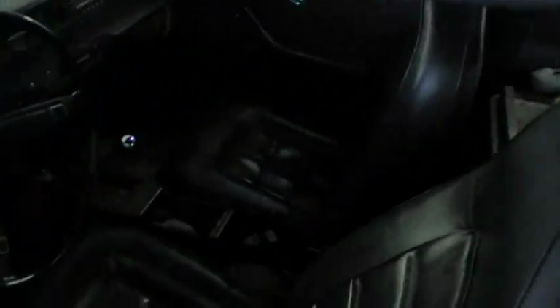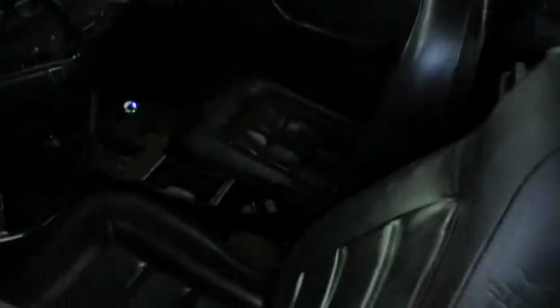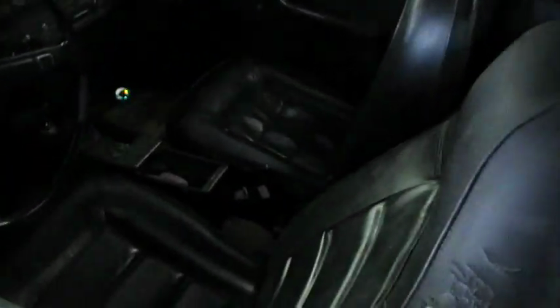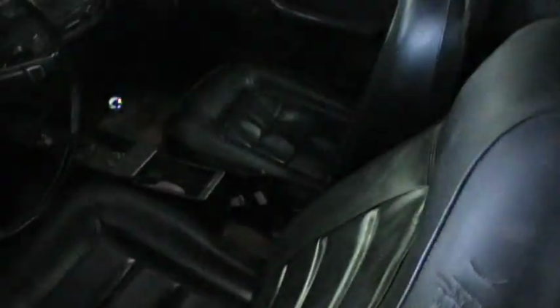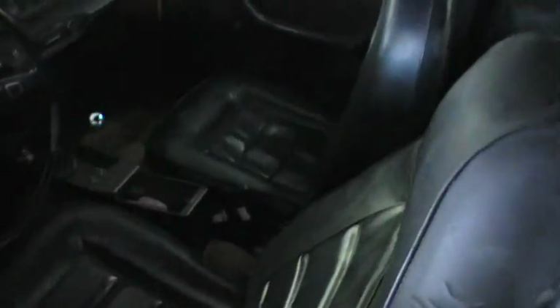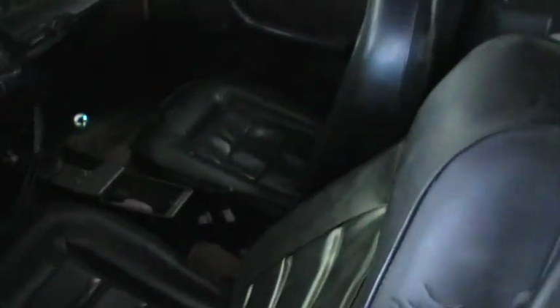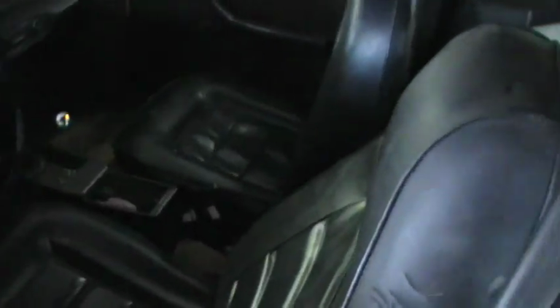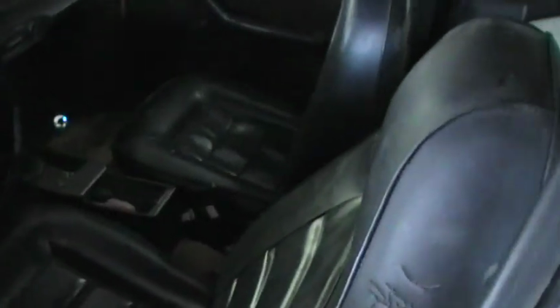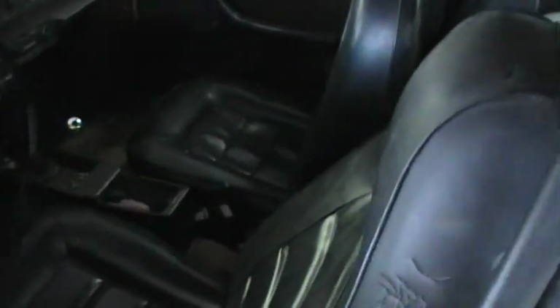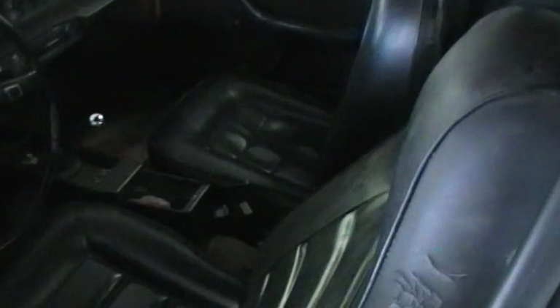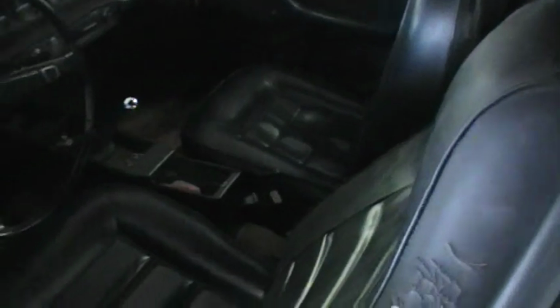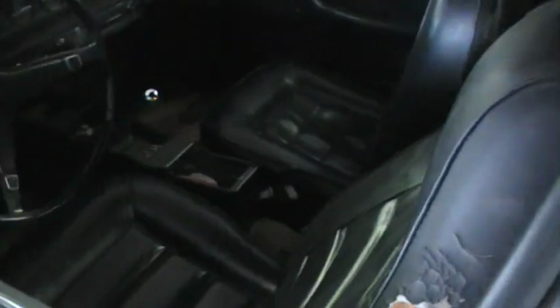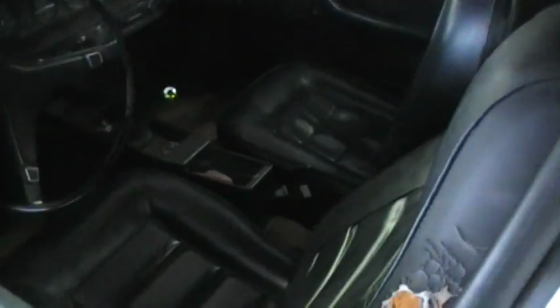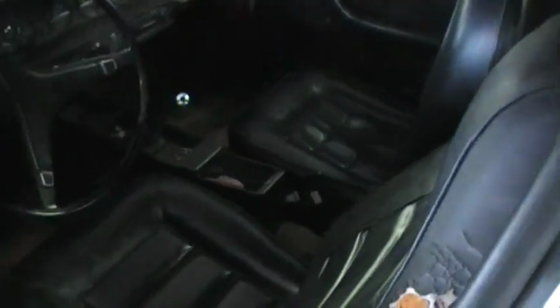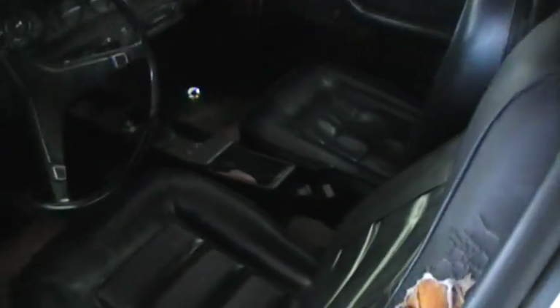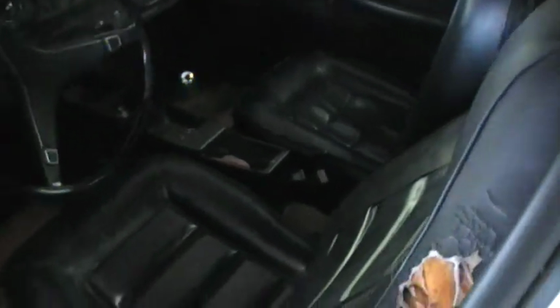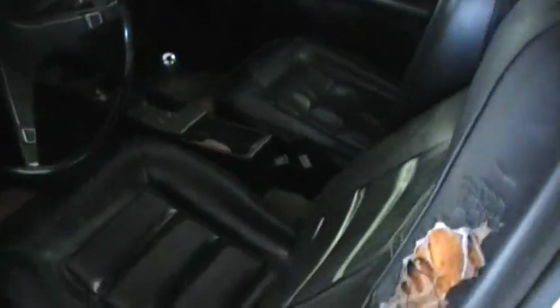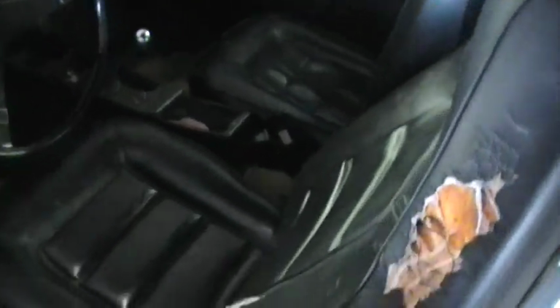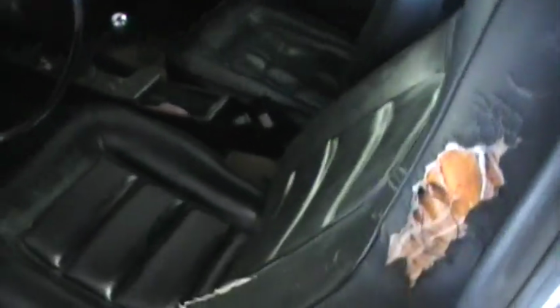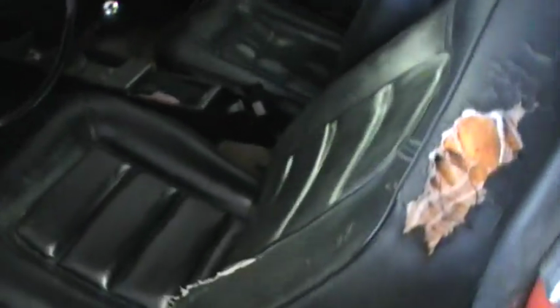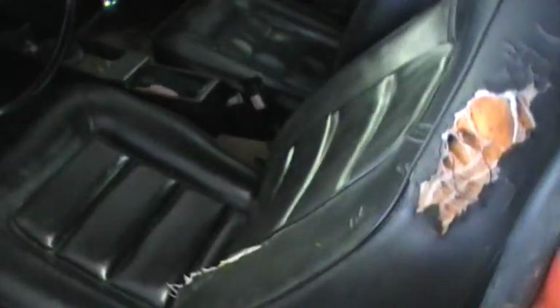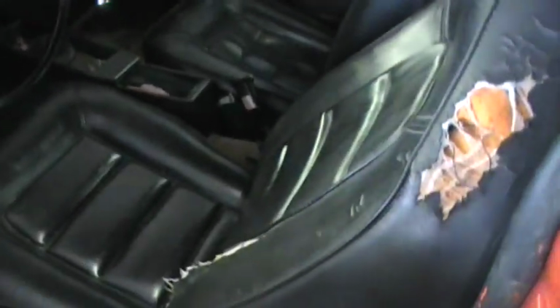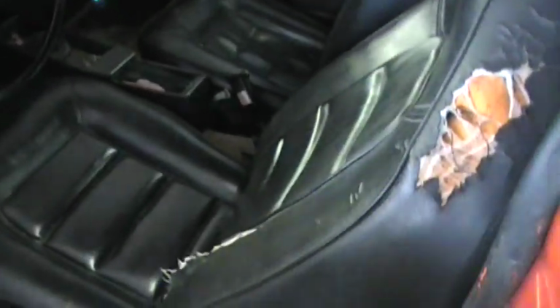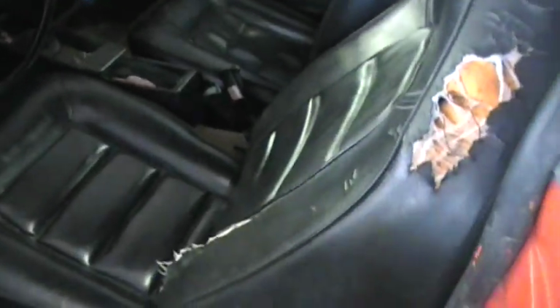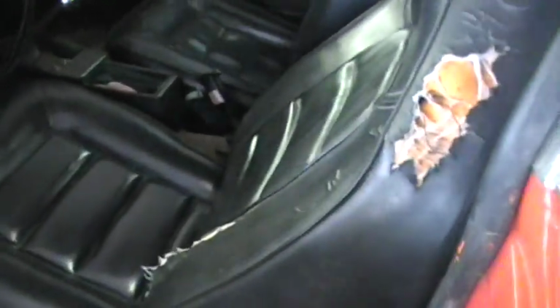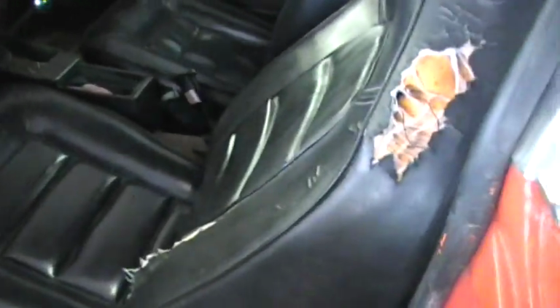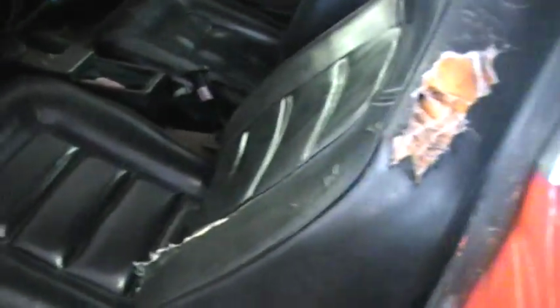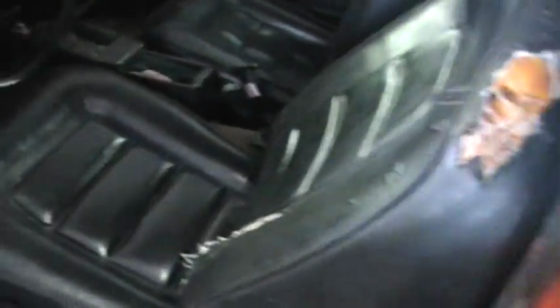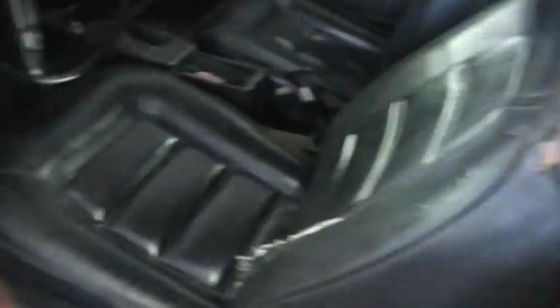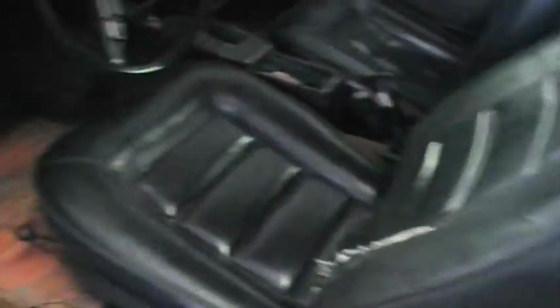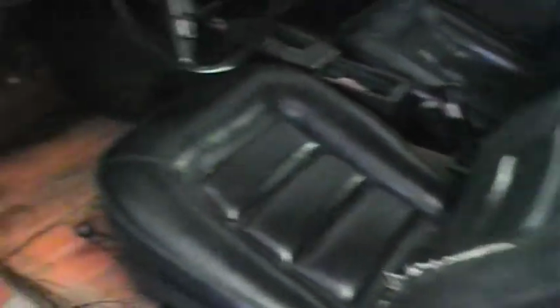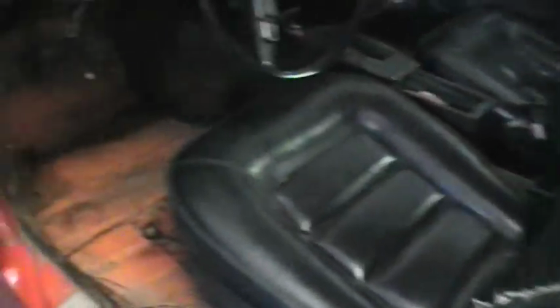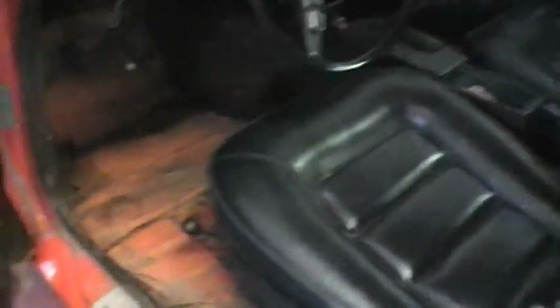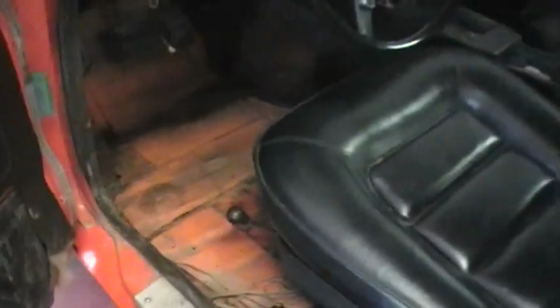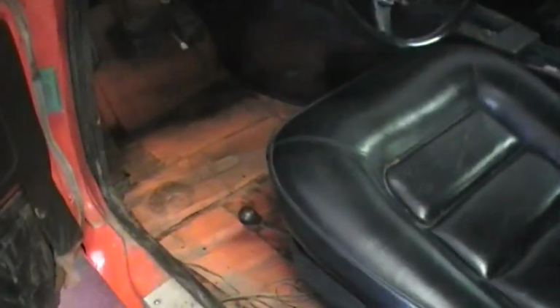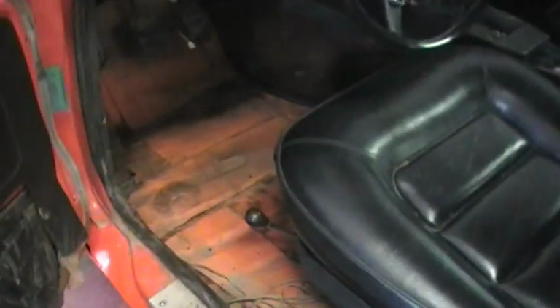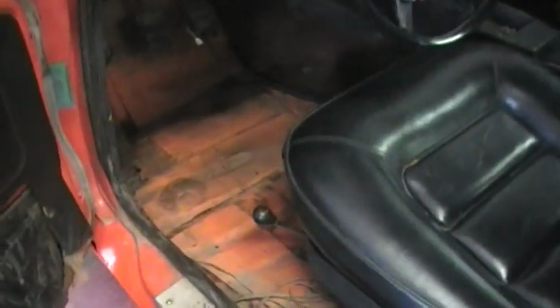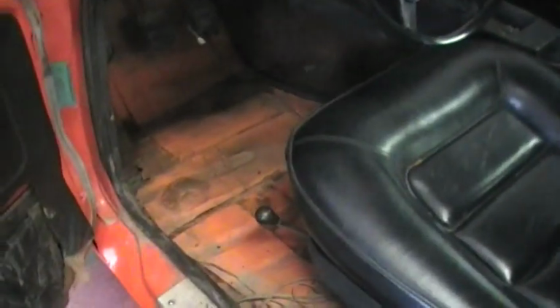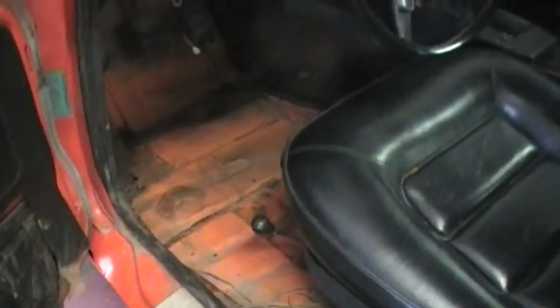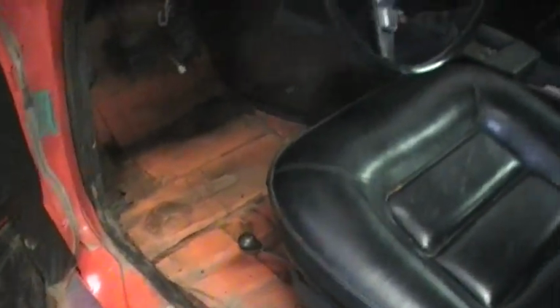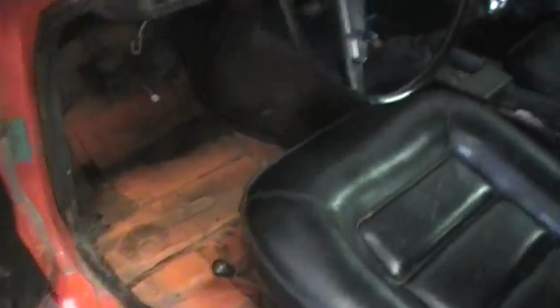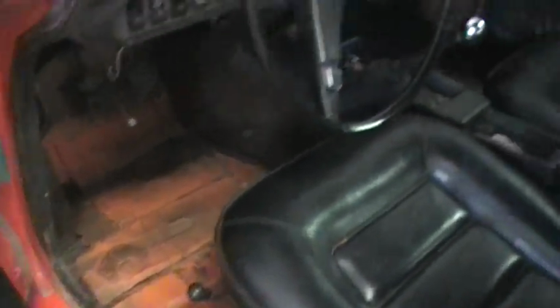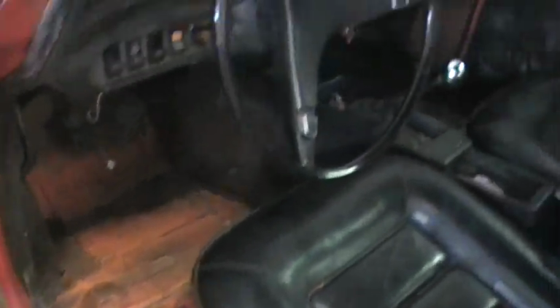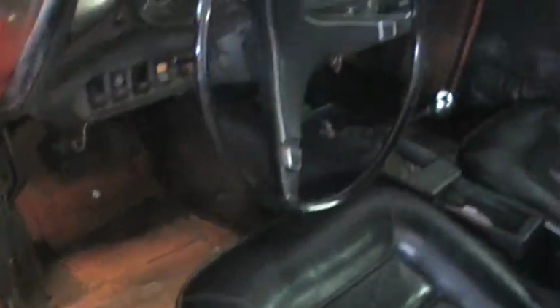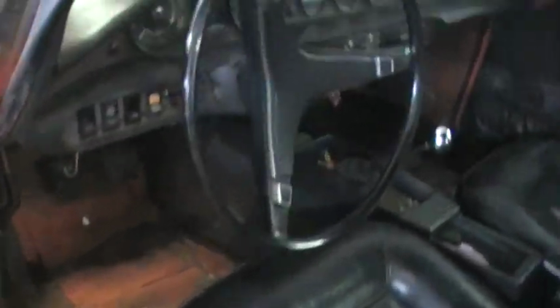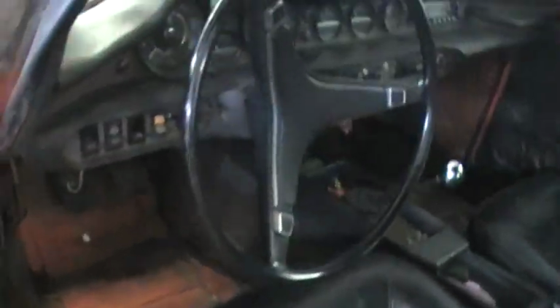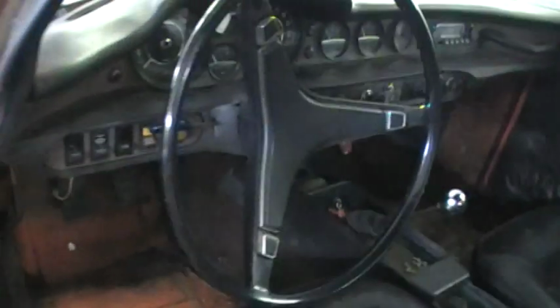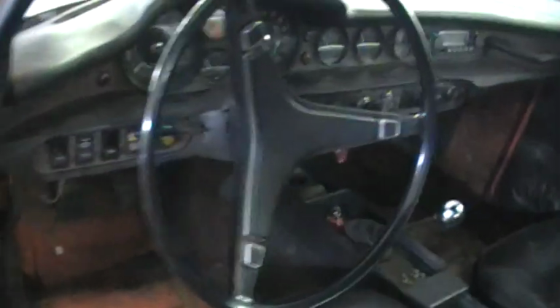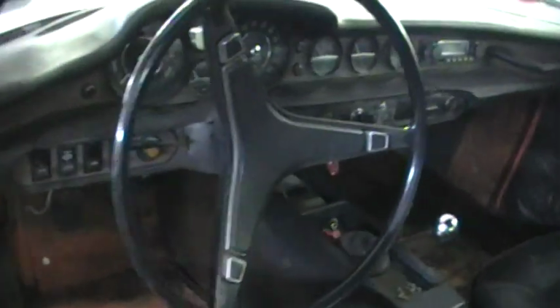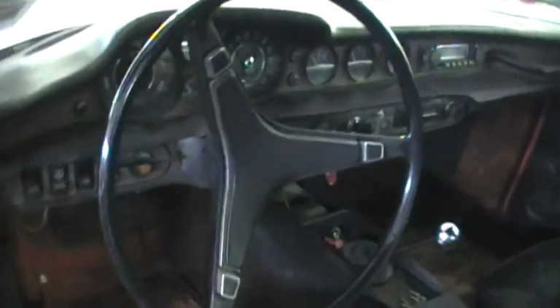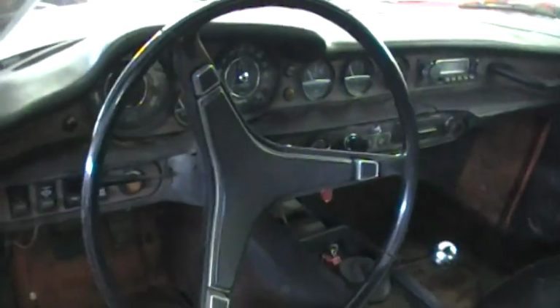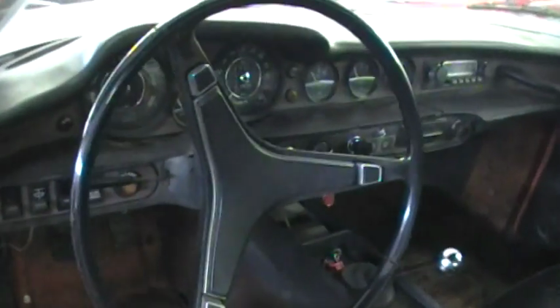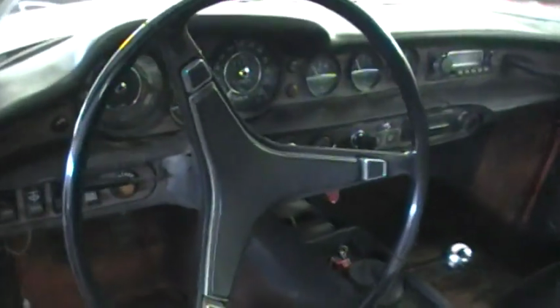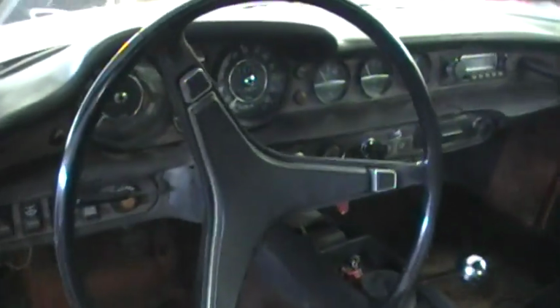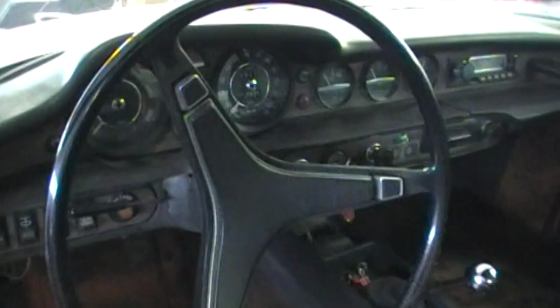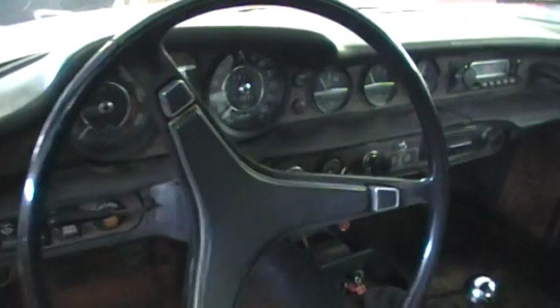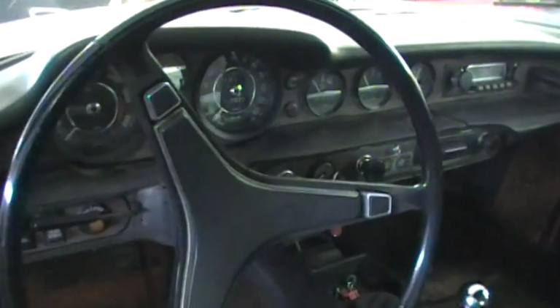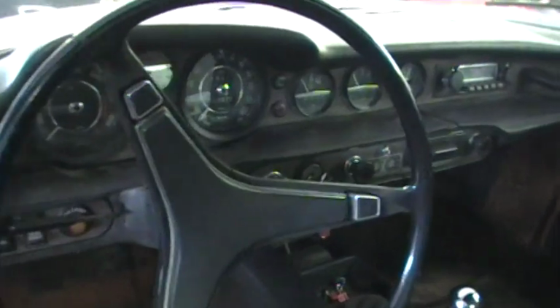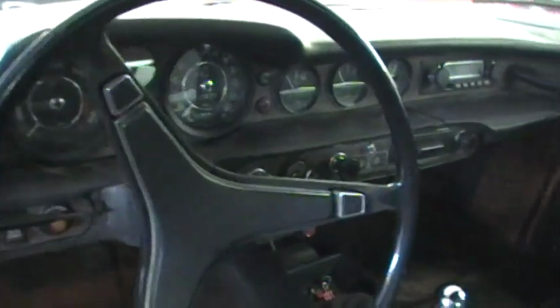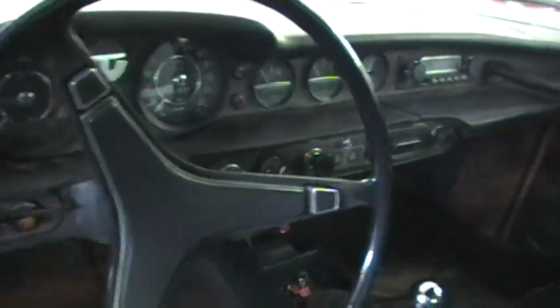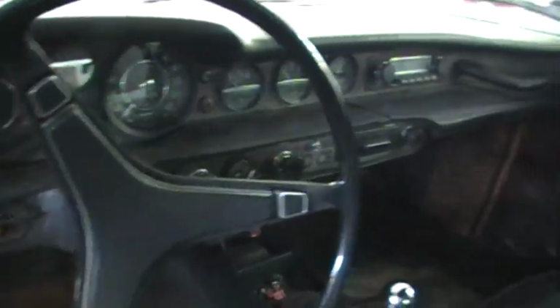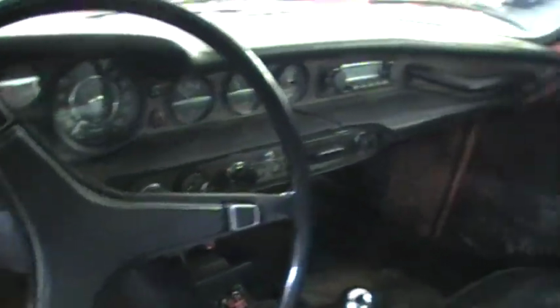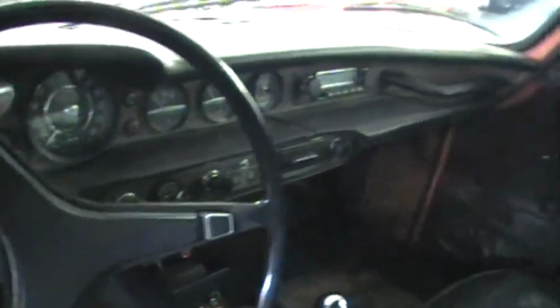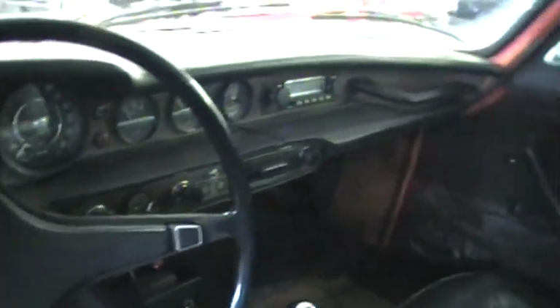Here's the interior. The interior seat cover is worn. We have the carpets out. Overall a good looking car.